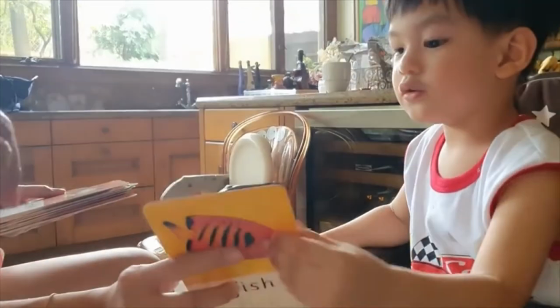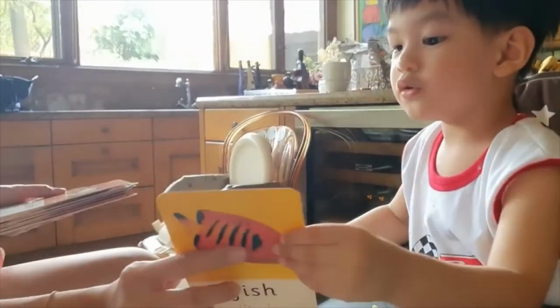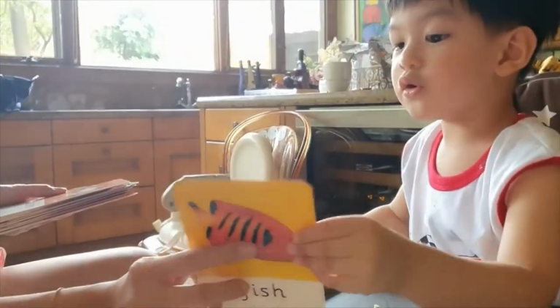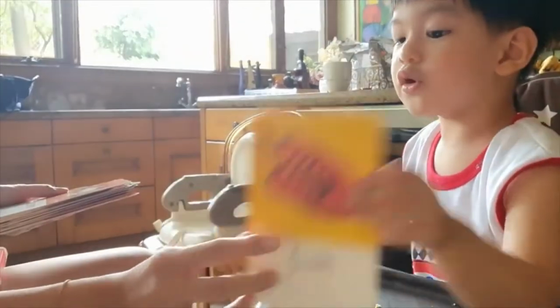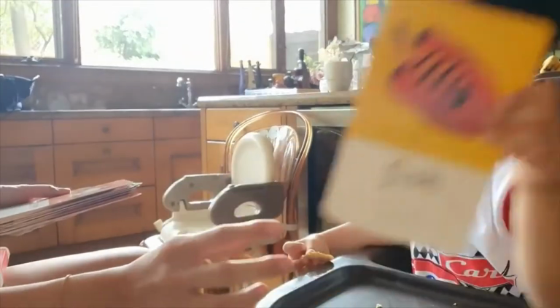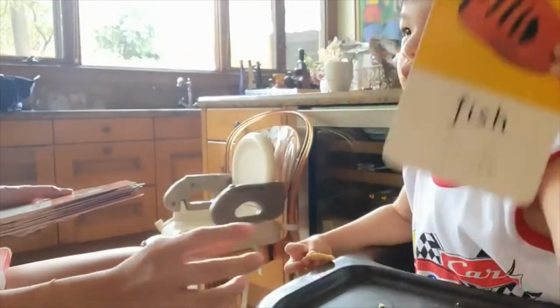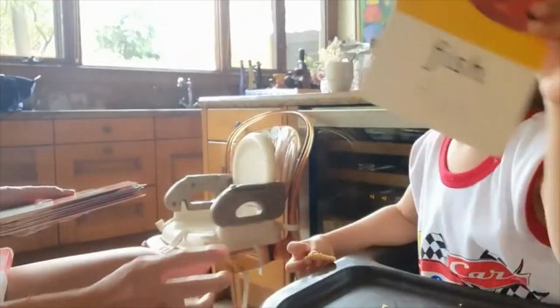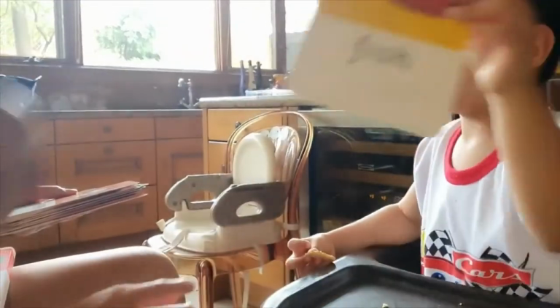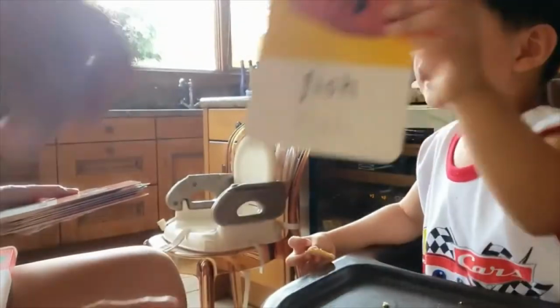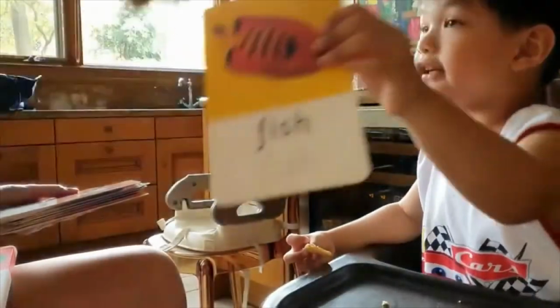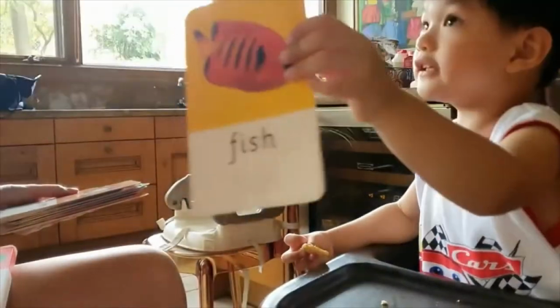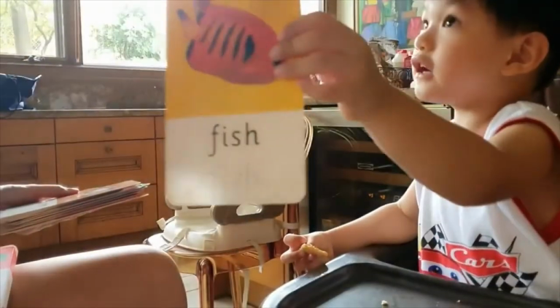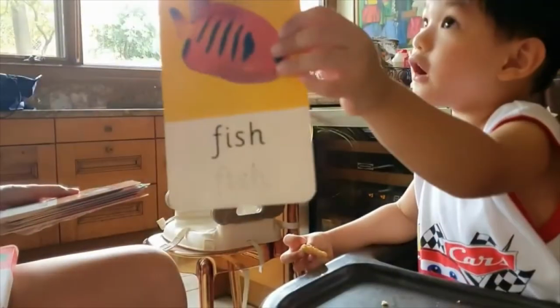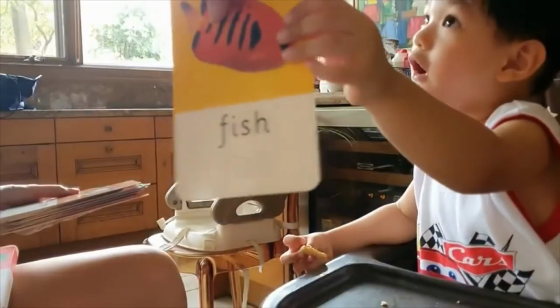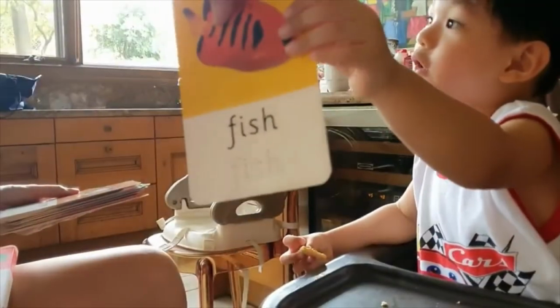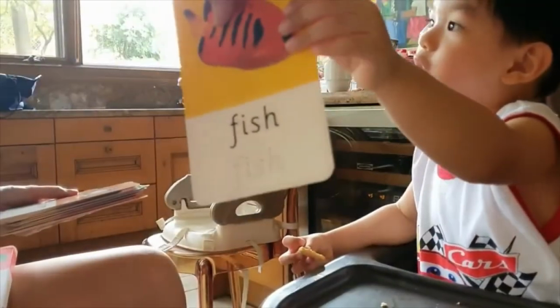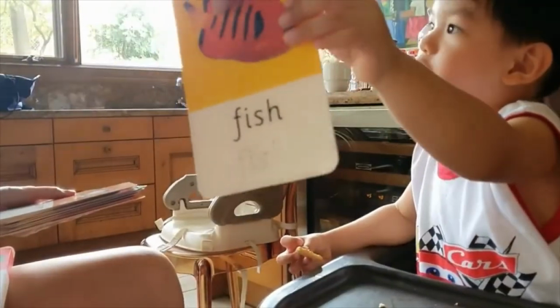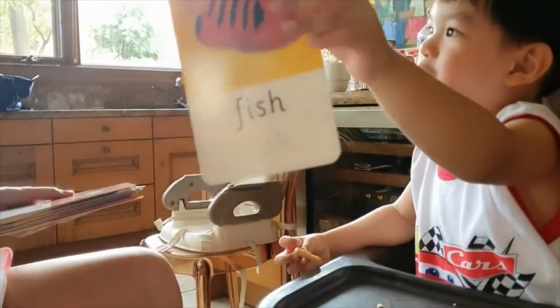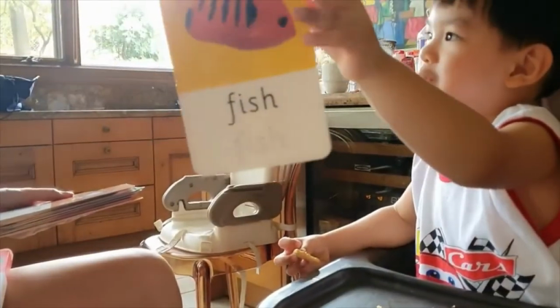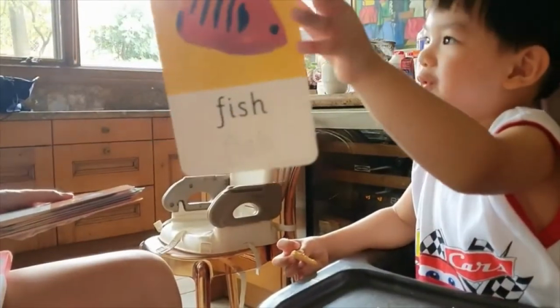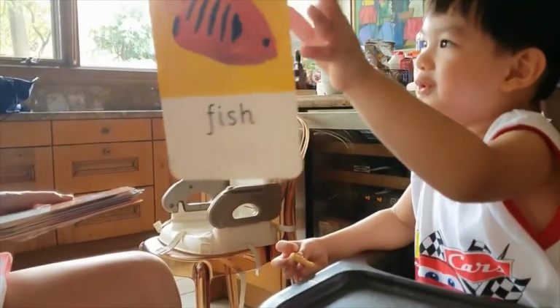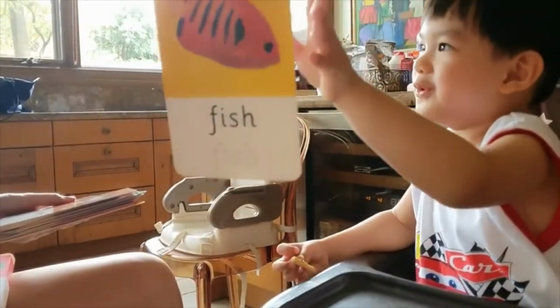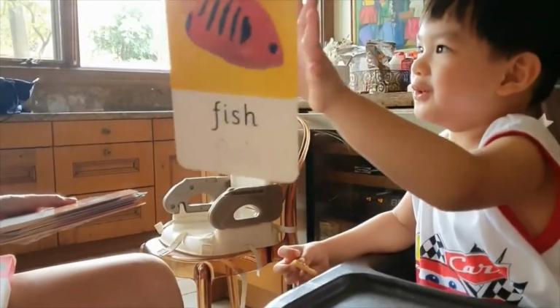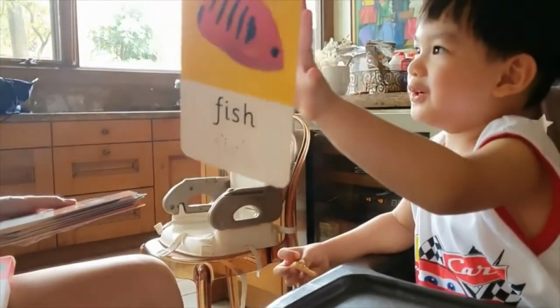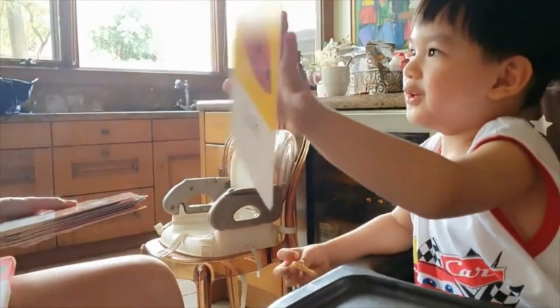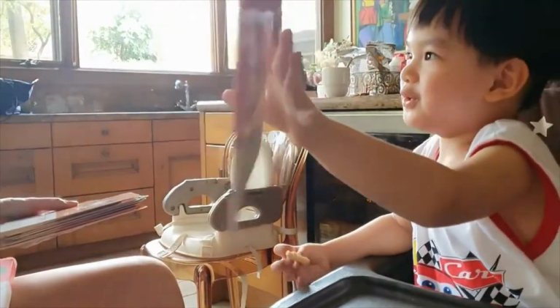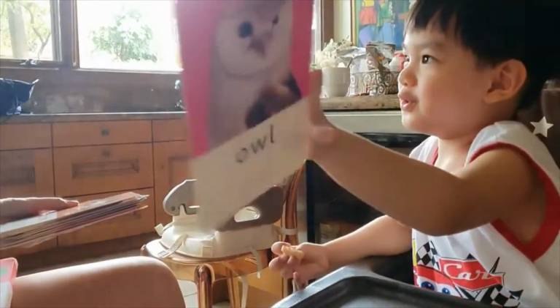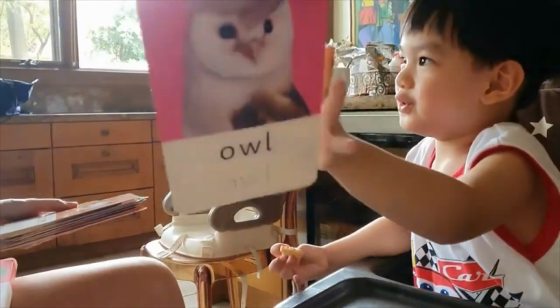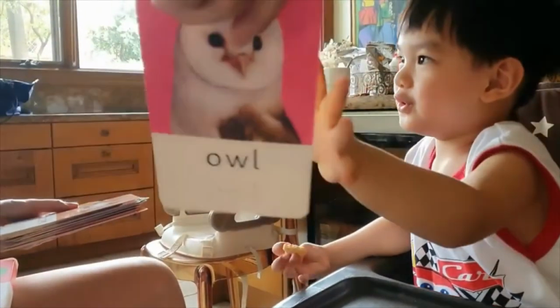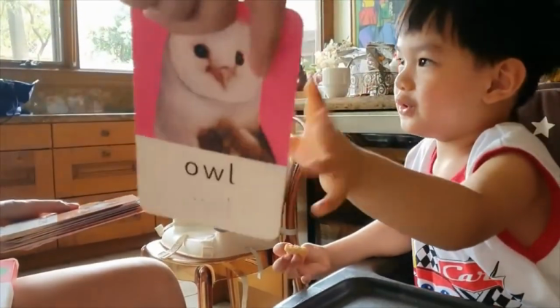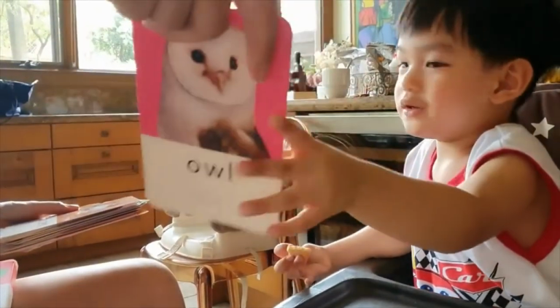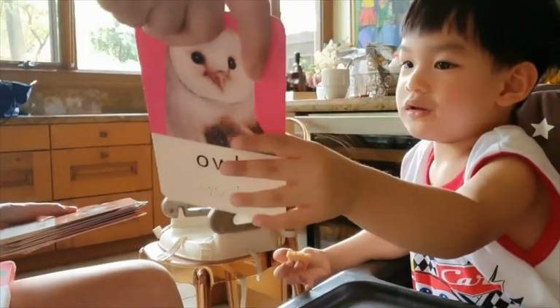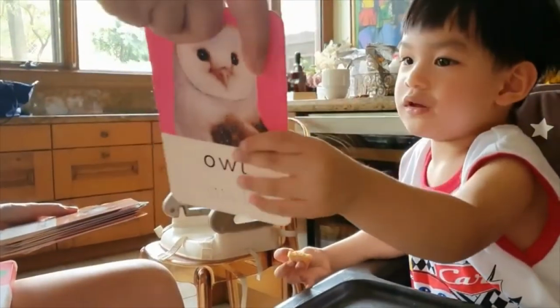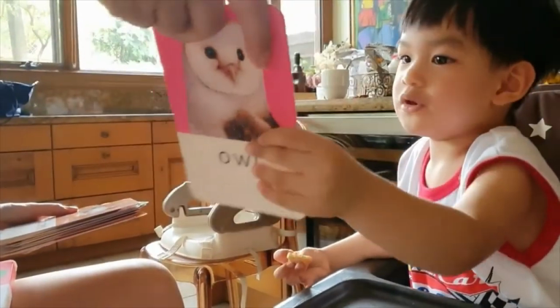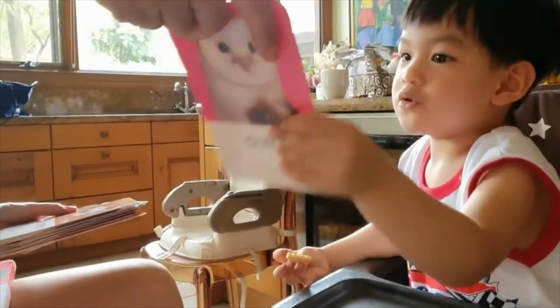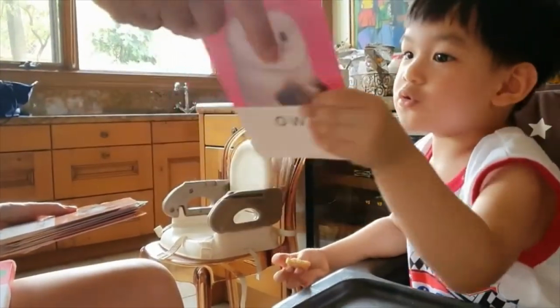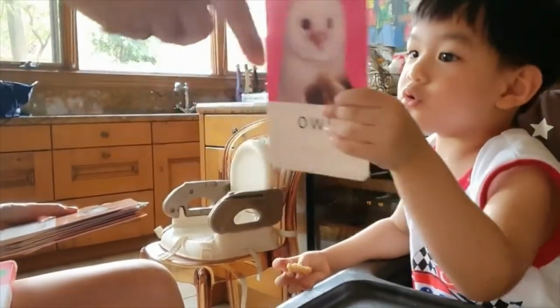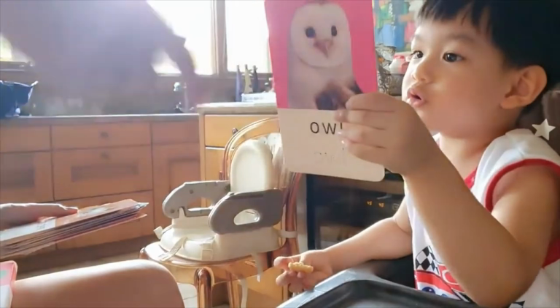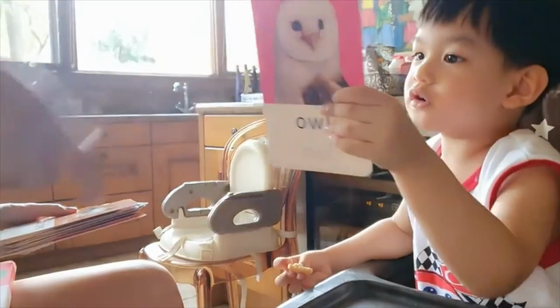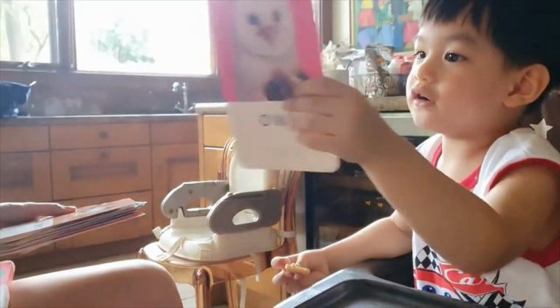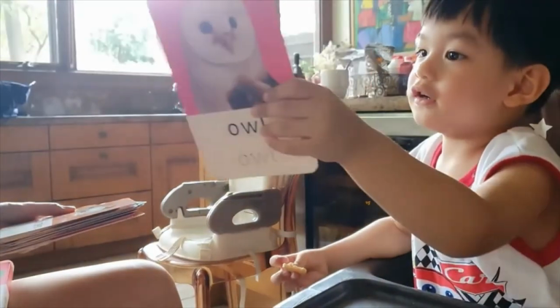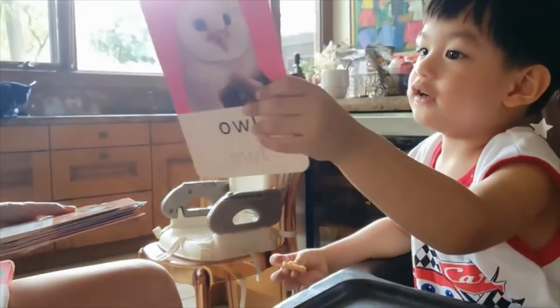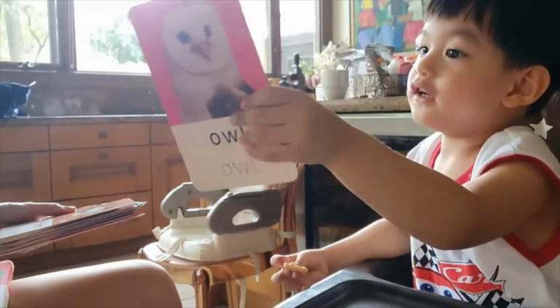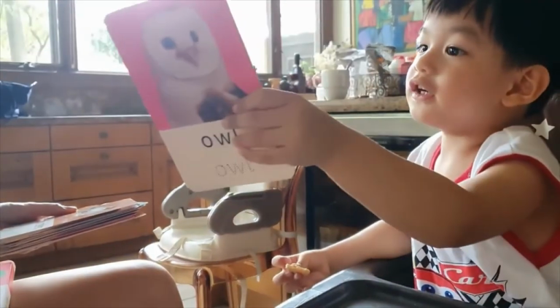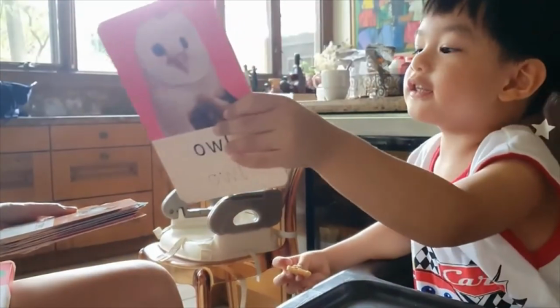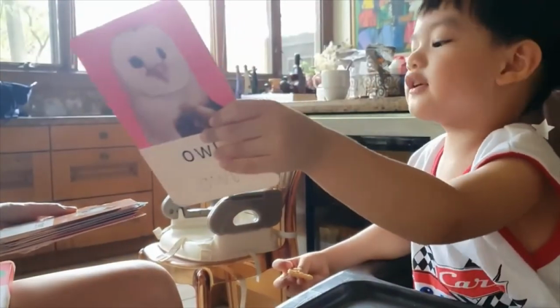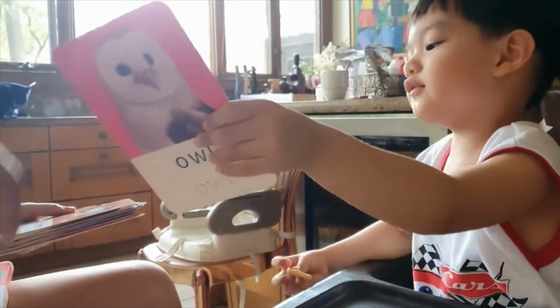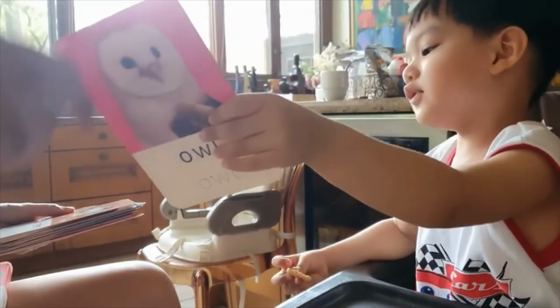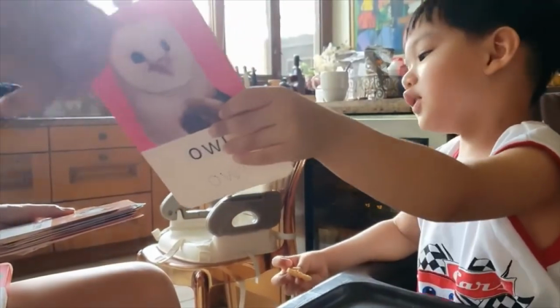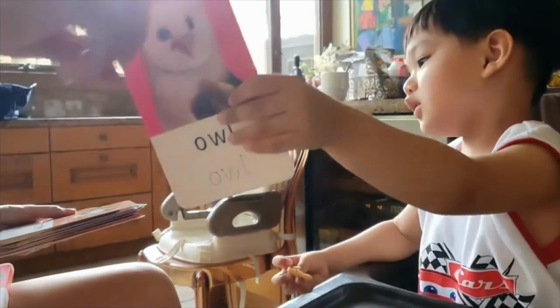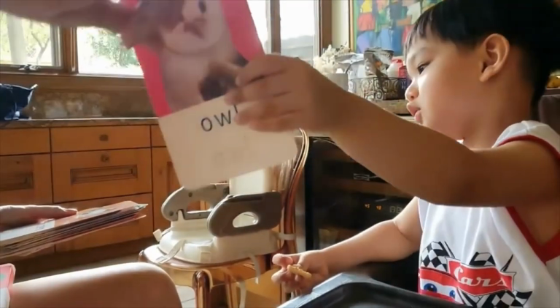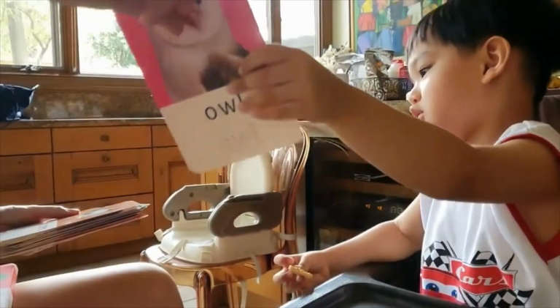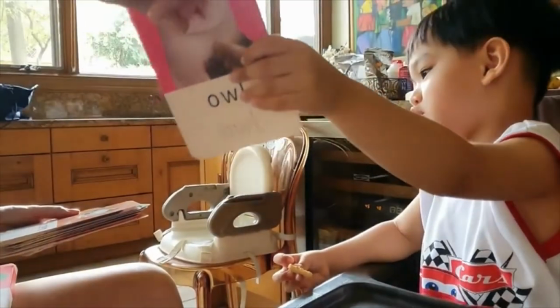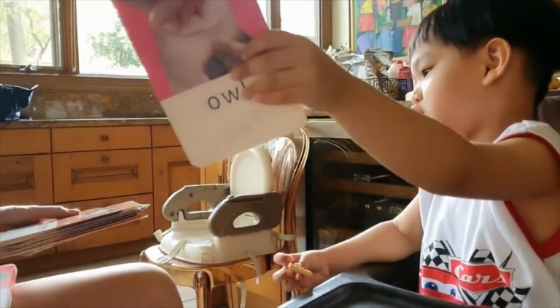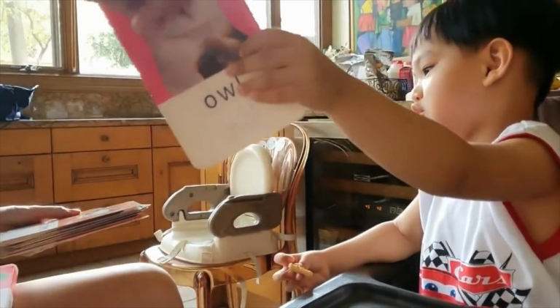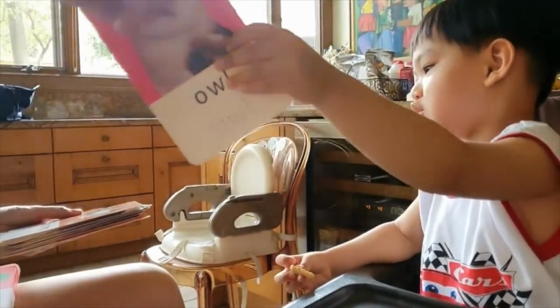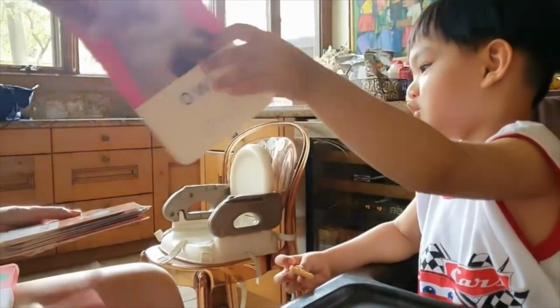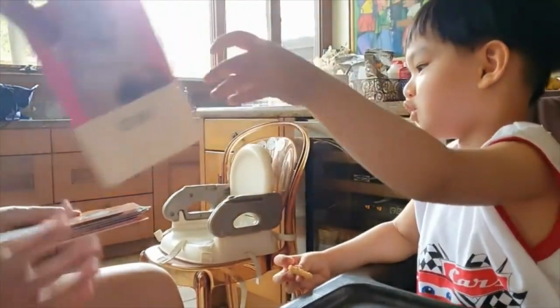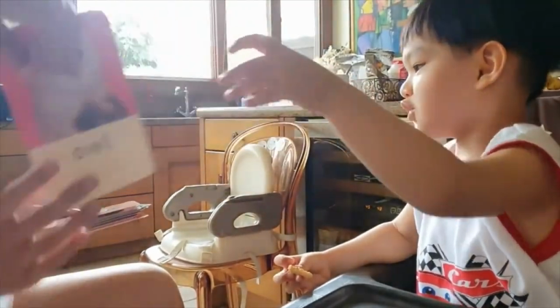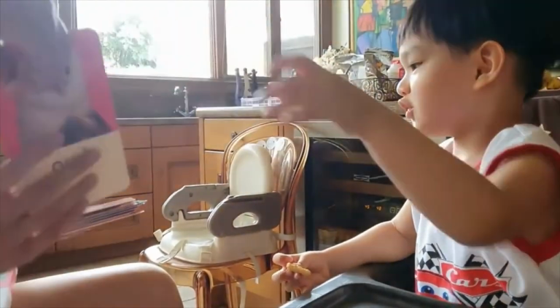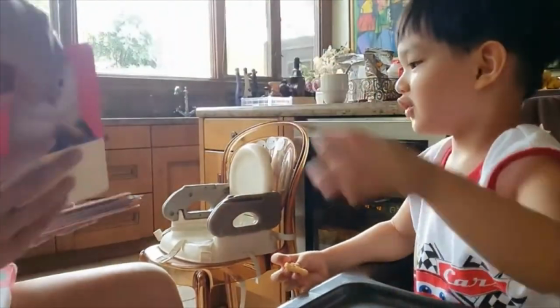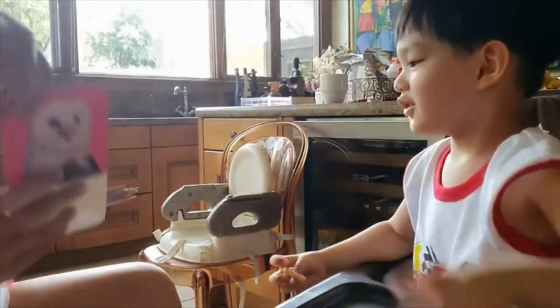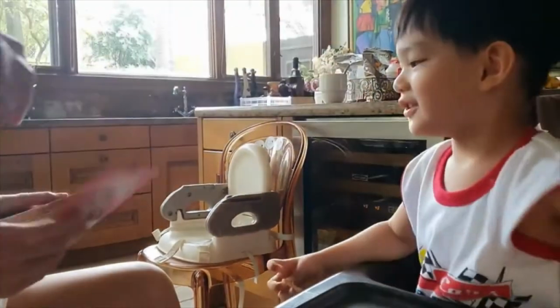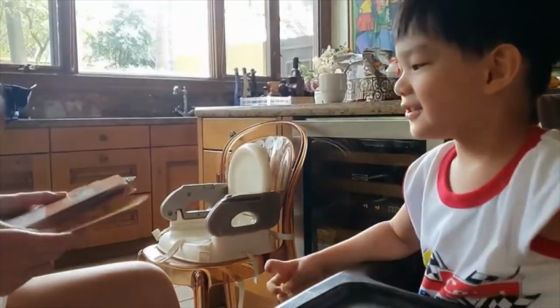Look! Look! It's an owl! It's an owl! How about this one? Look! It's a fish! Very good! It's a fish! Very good!